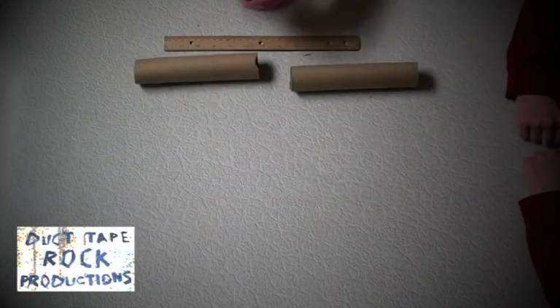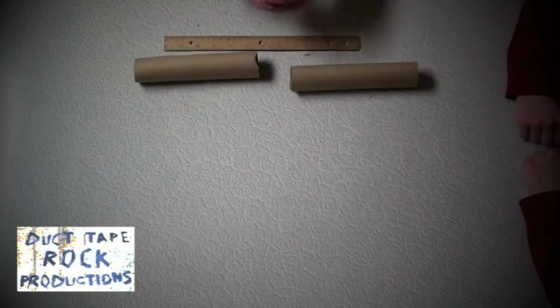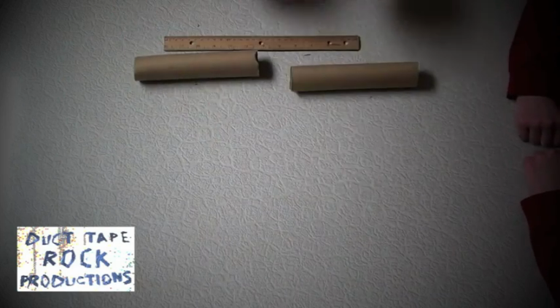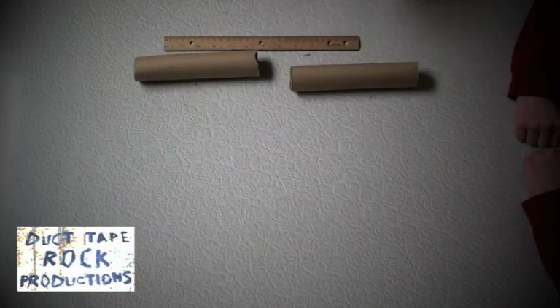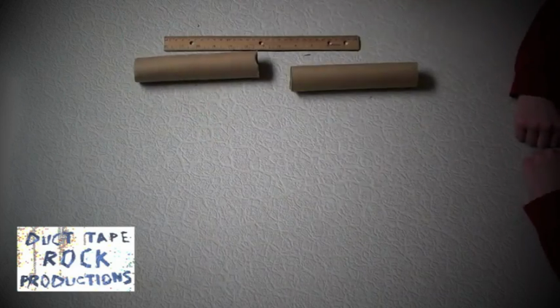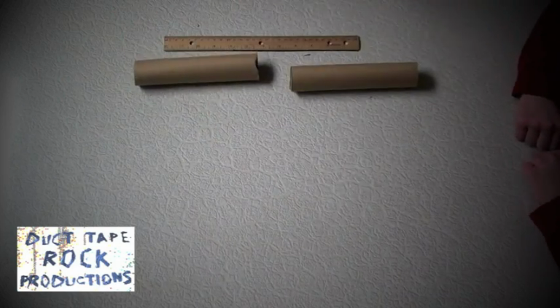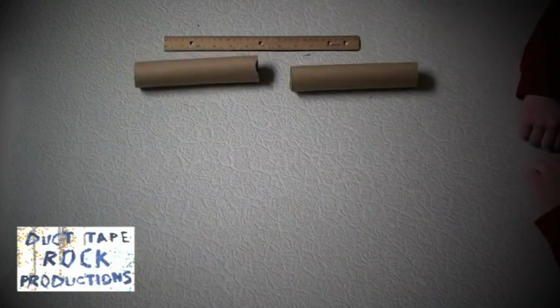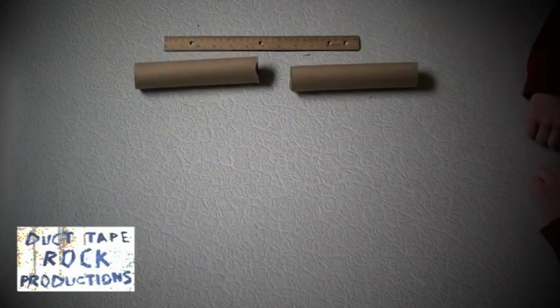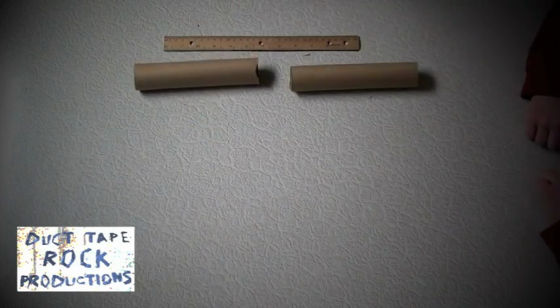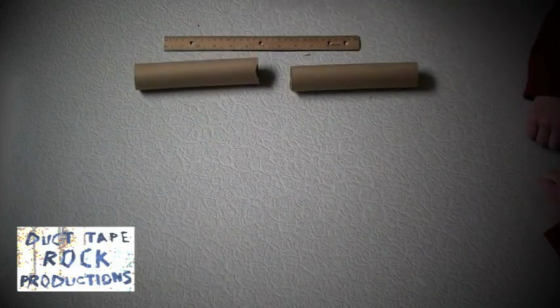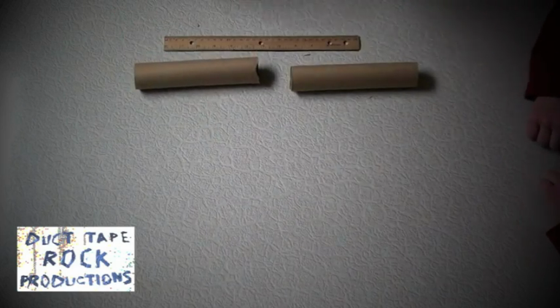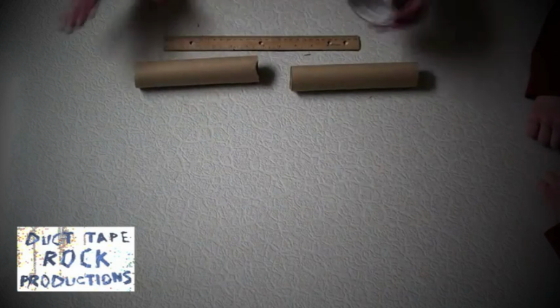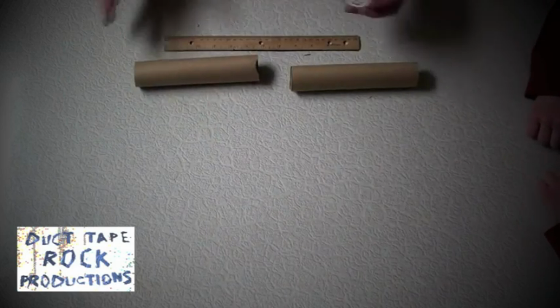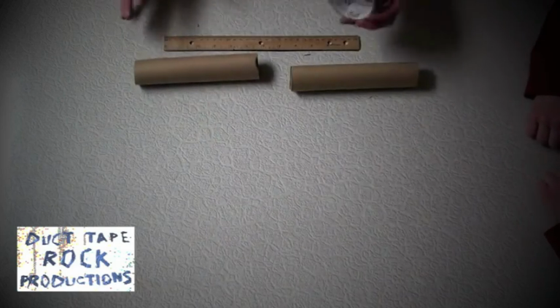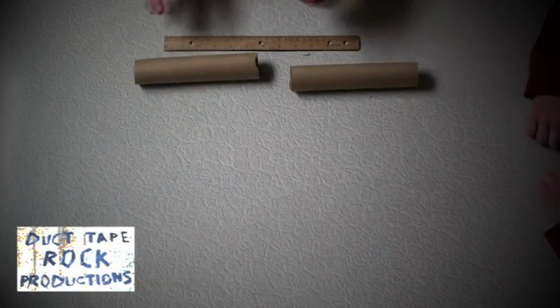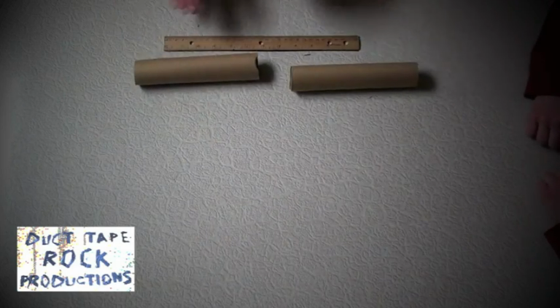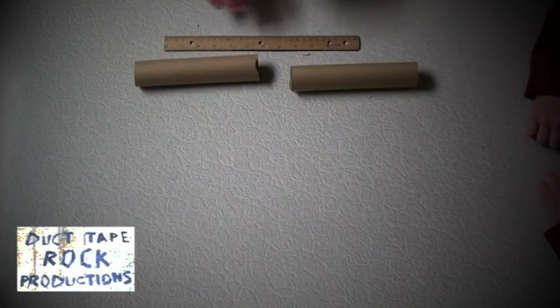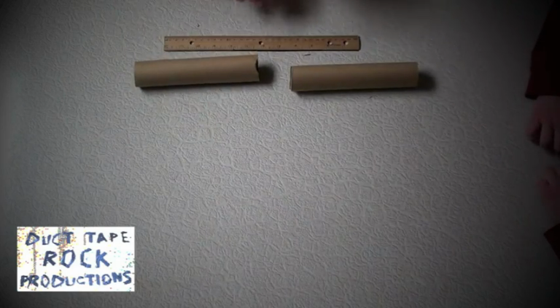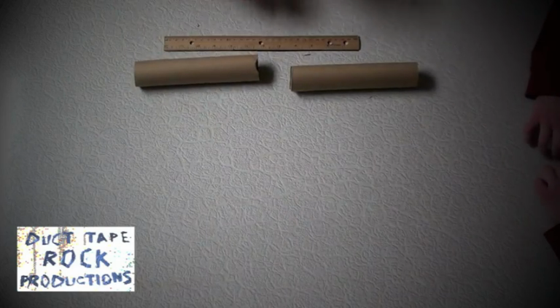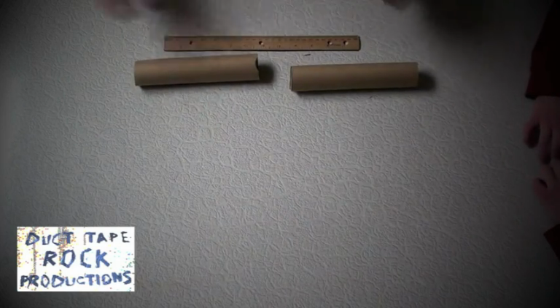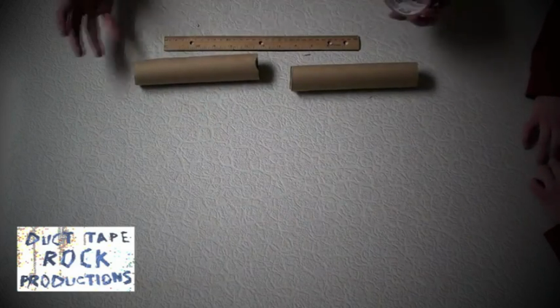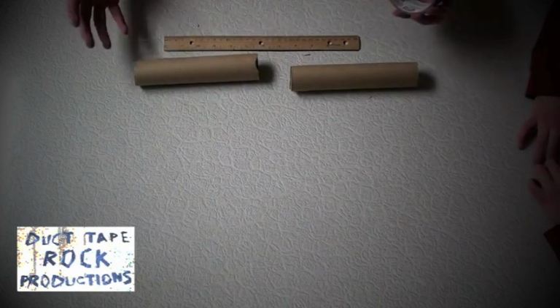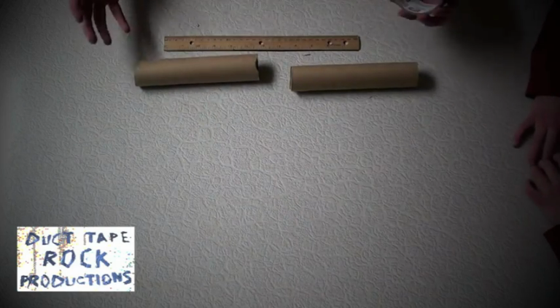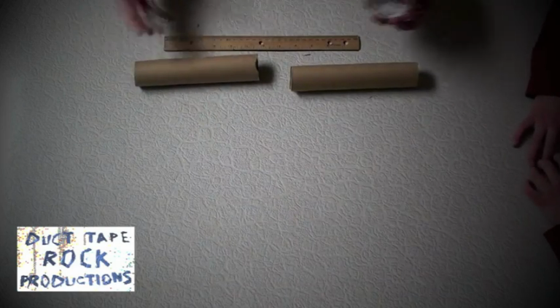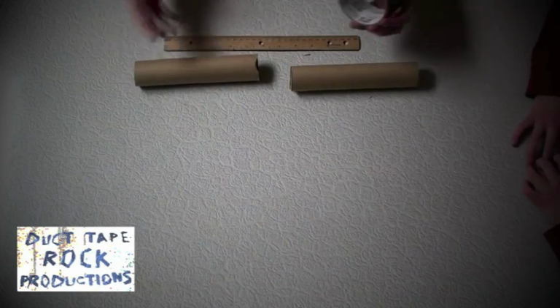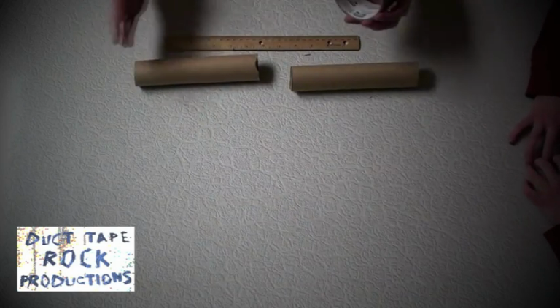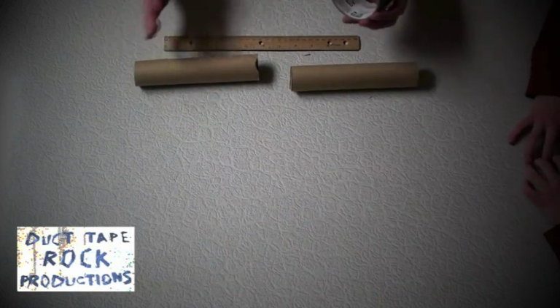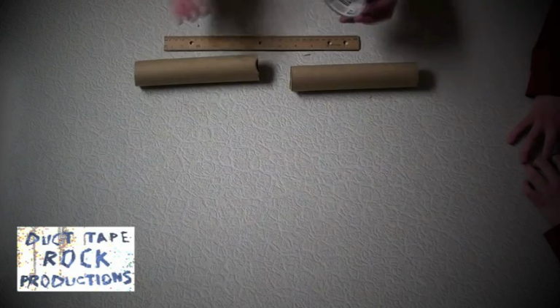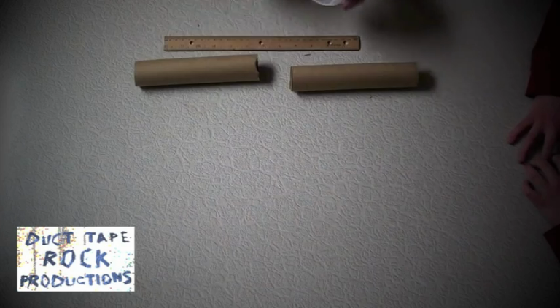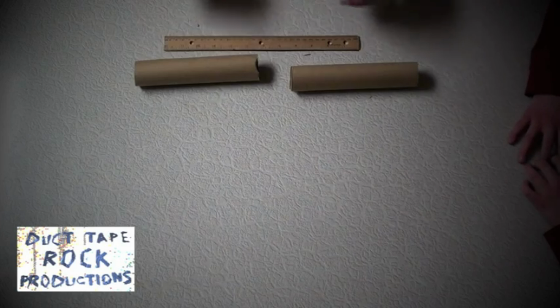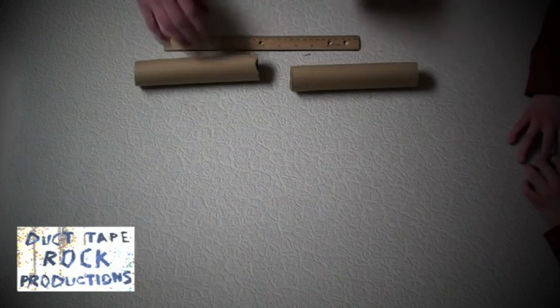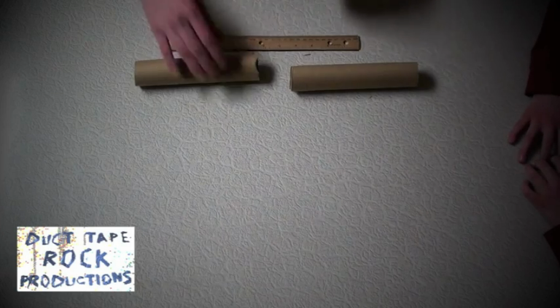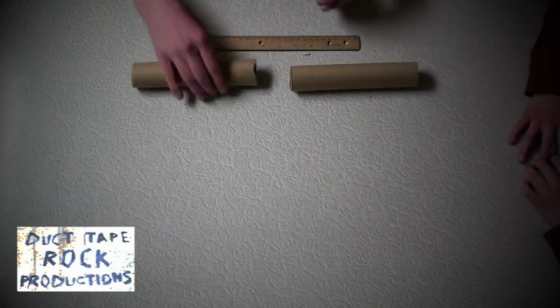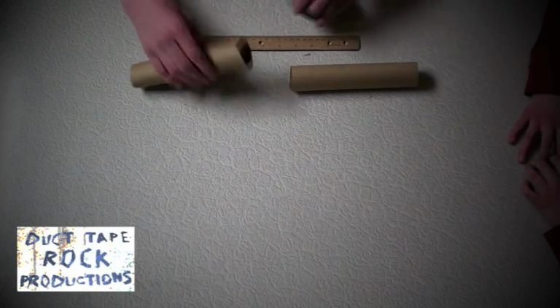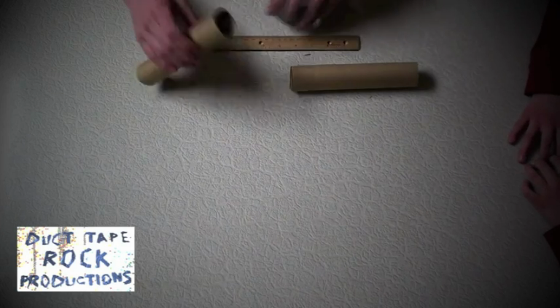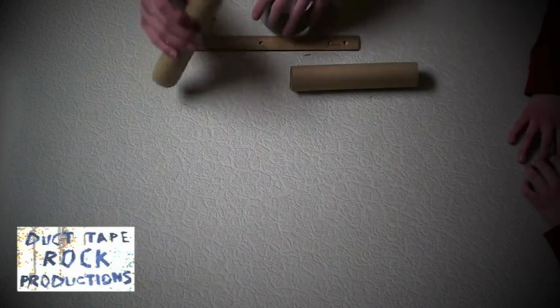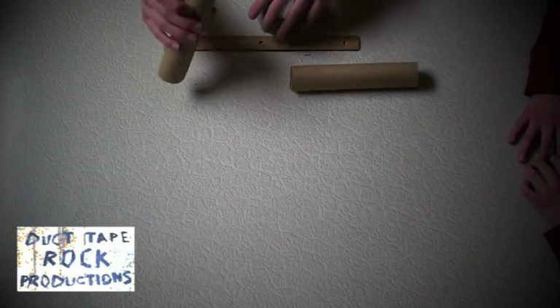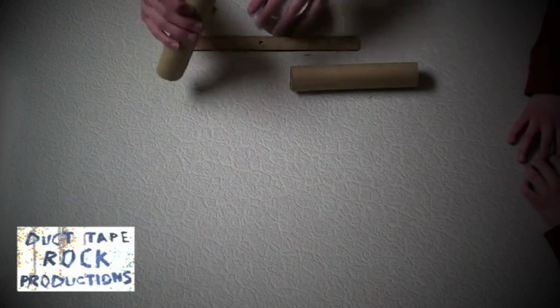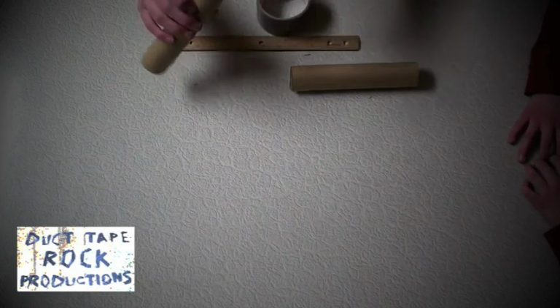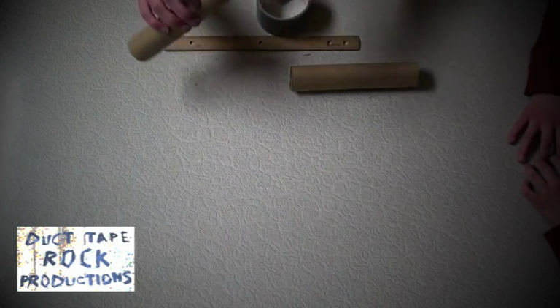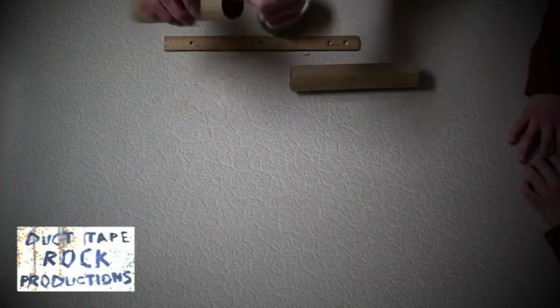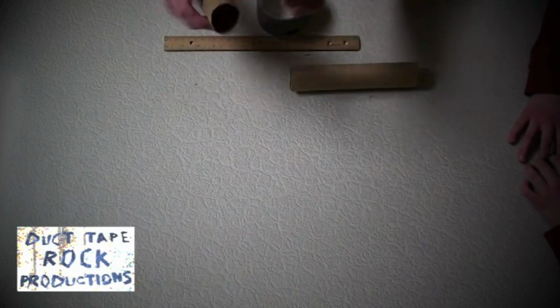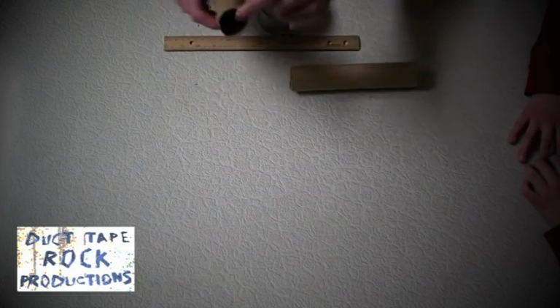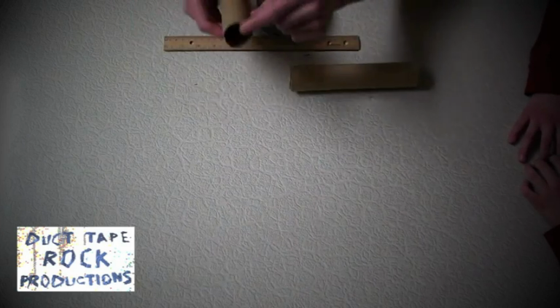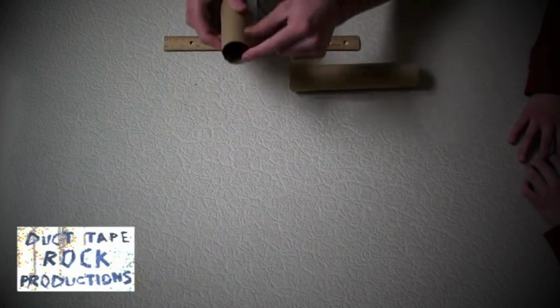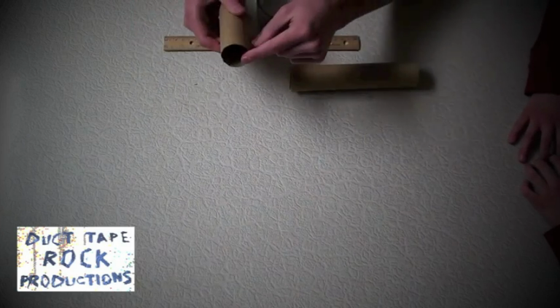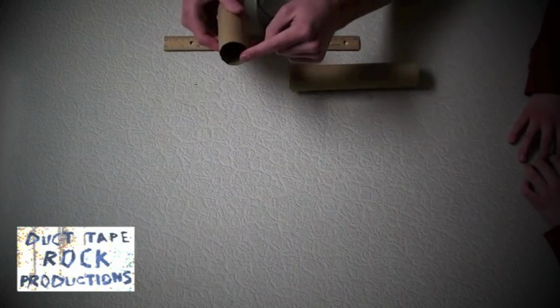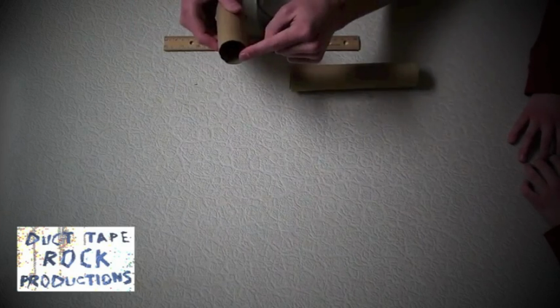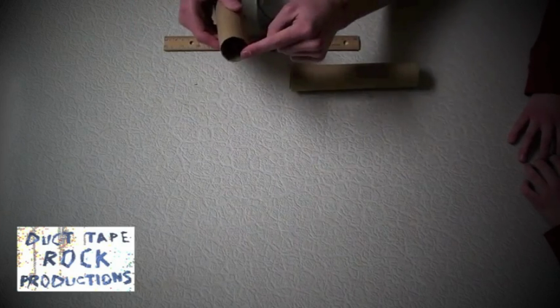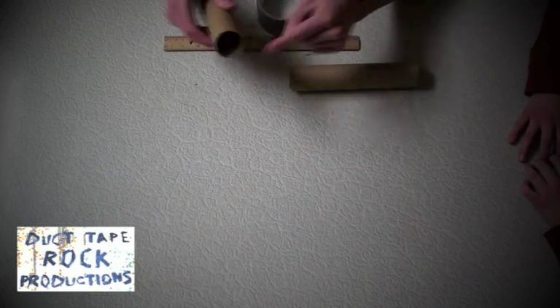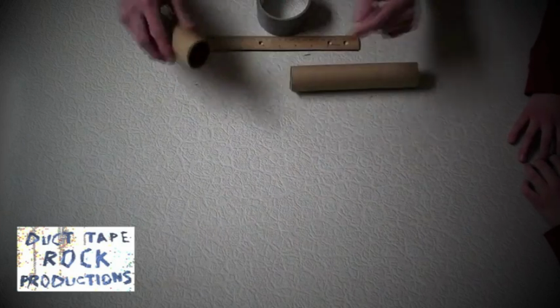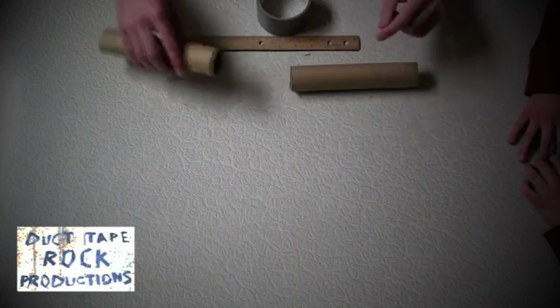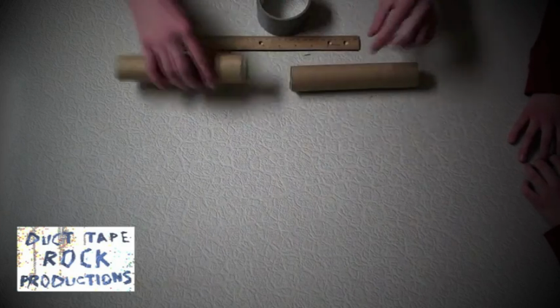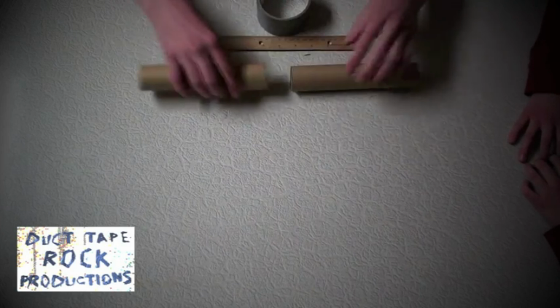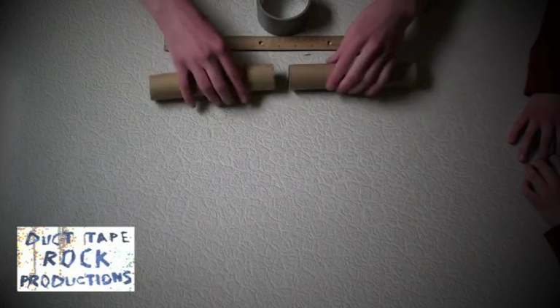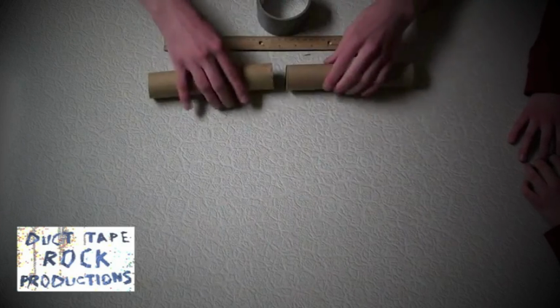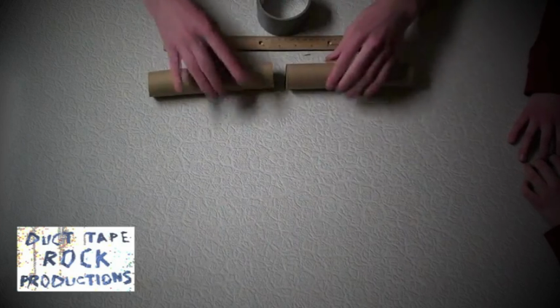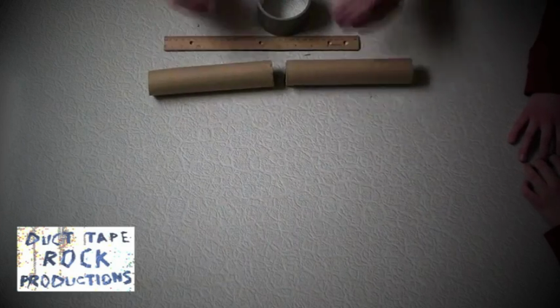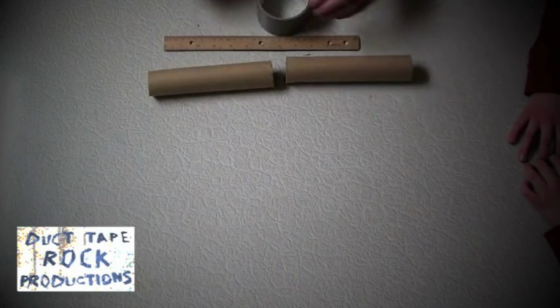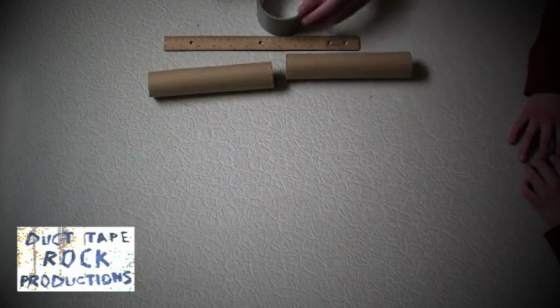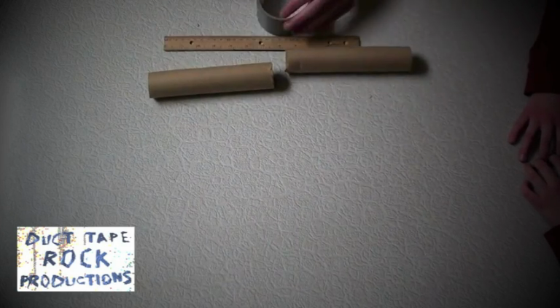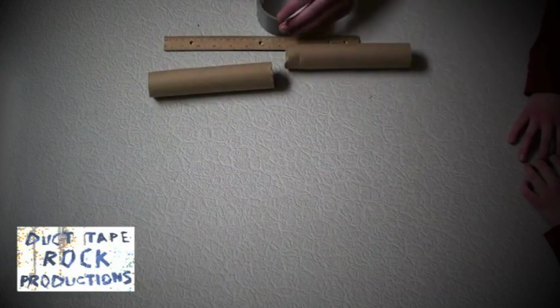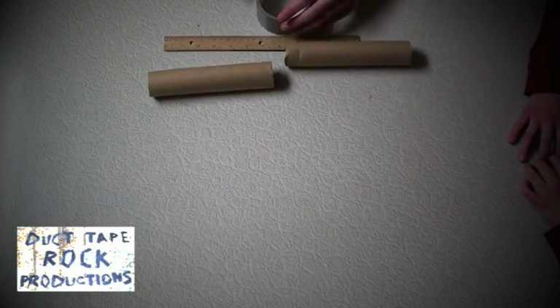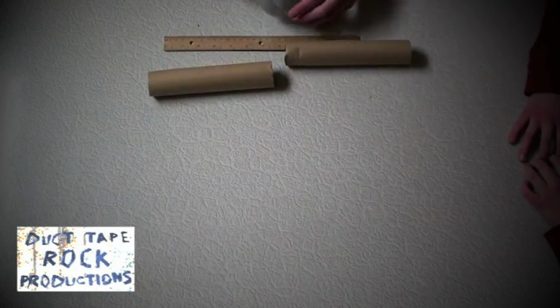After you cut your tubes, you are going to cover them in duct tape all around — that even means the openings at the ends. We're gonna do that now.